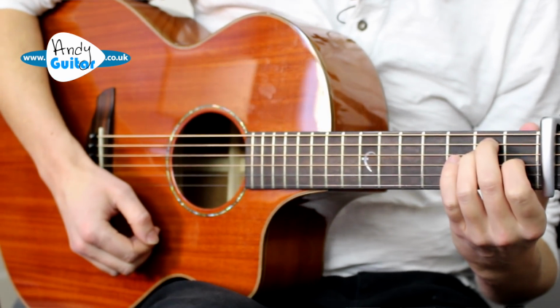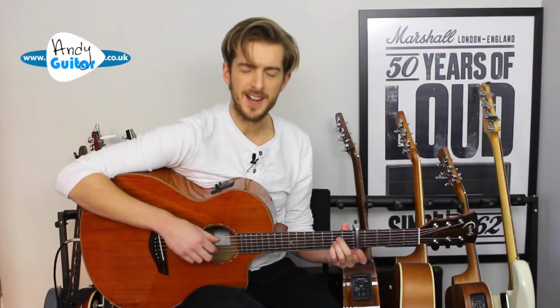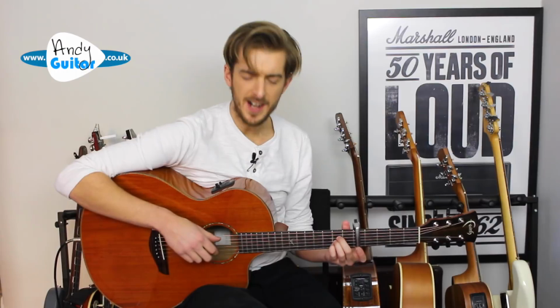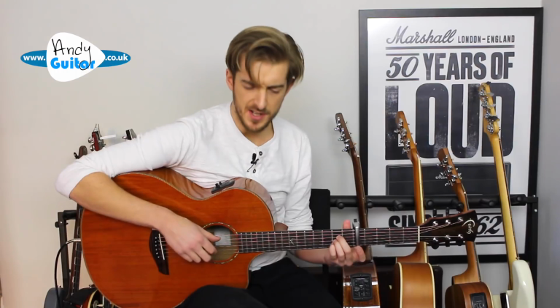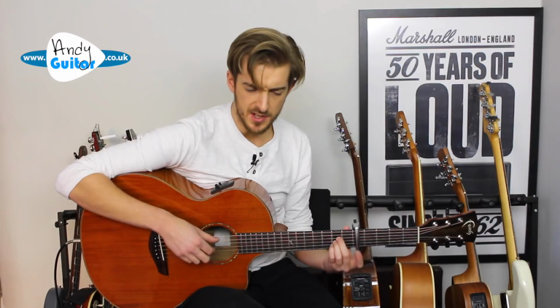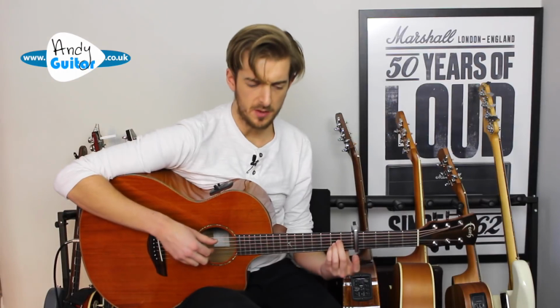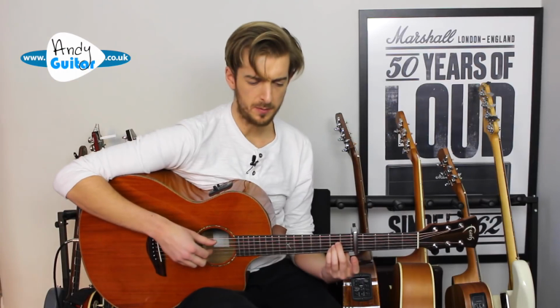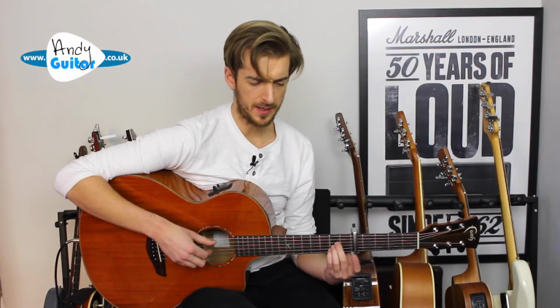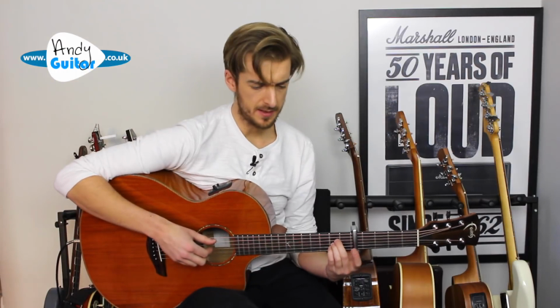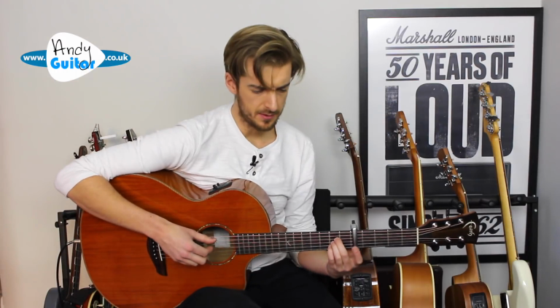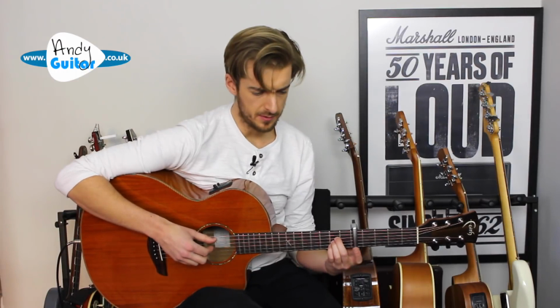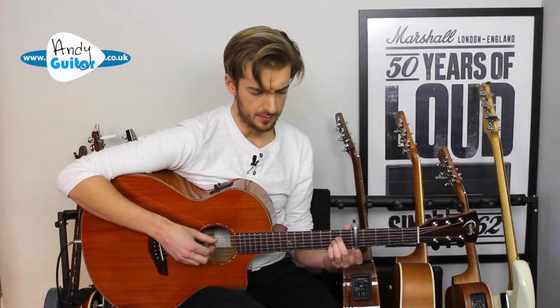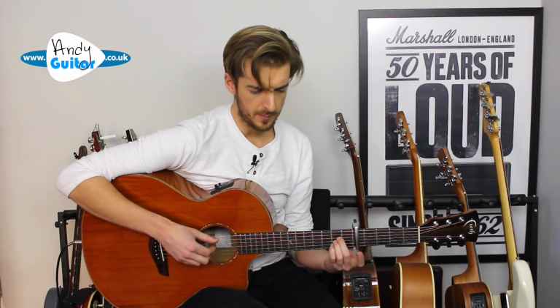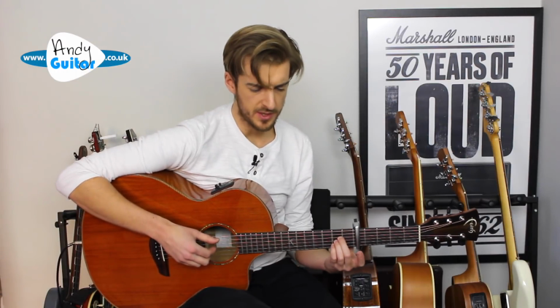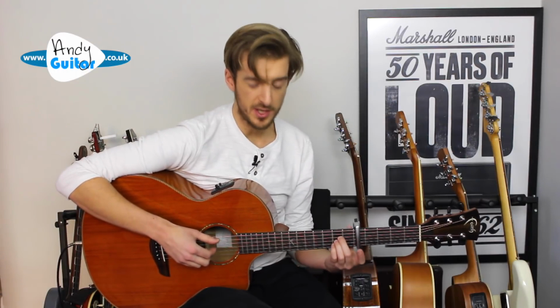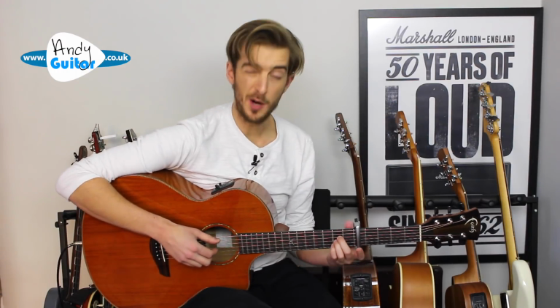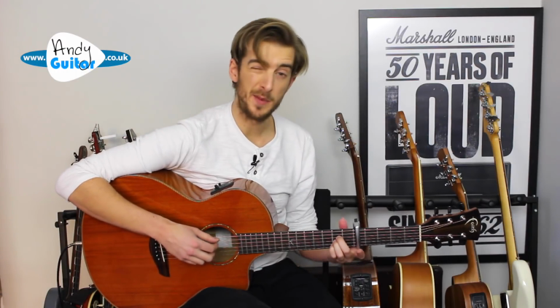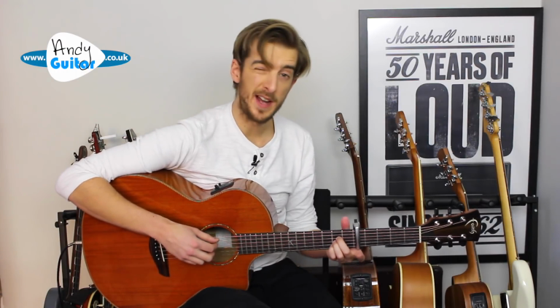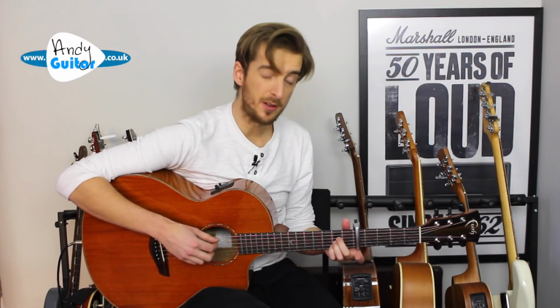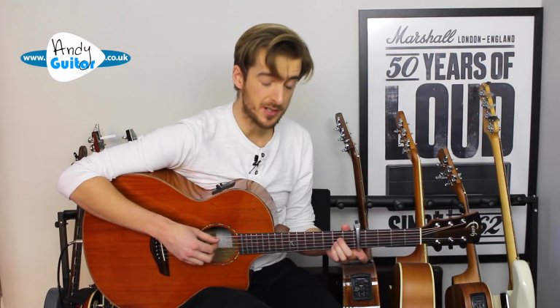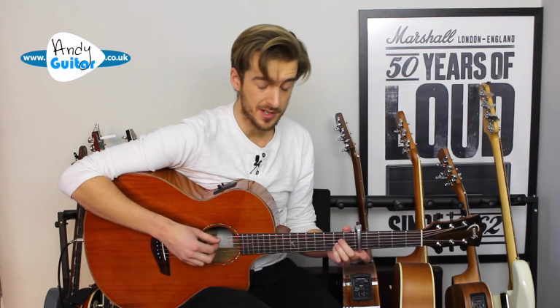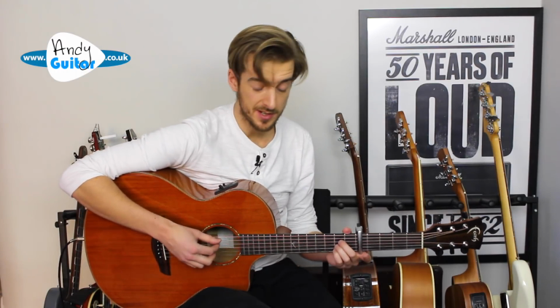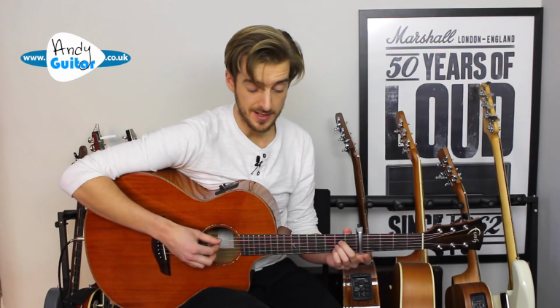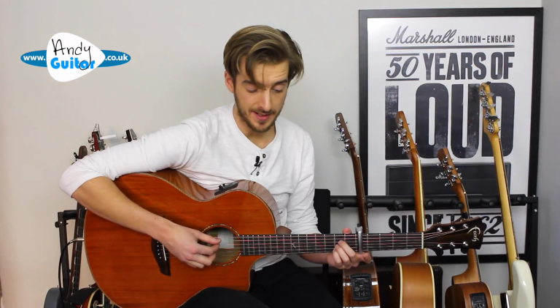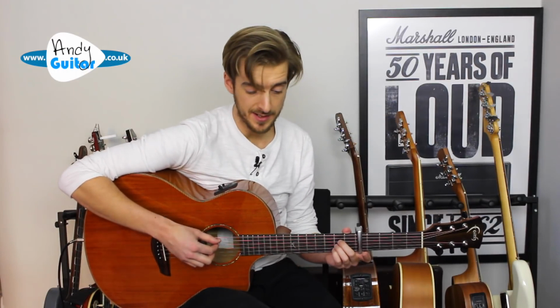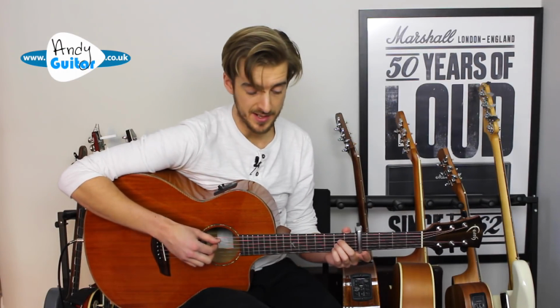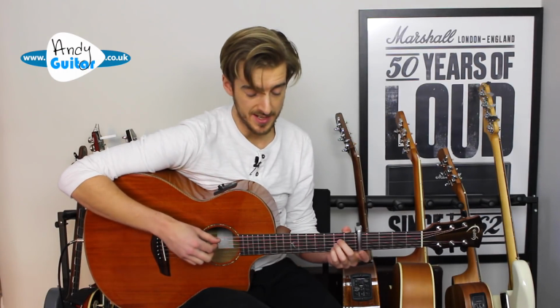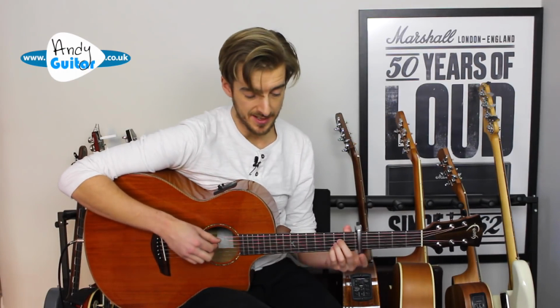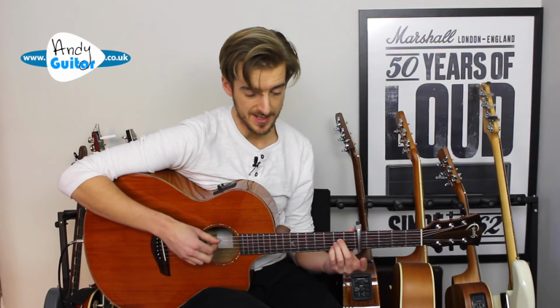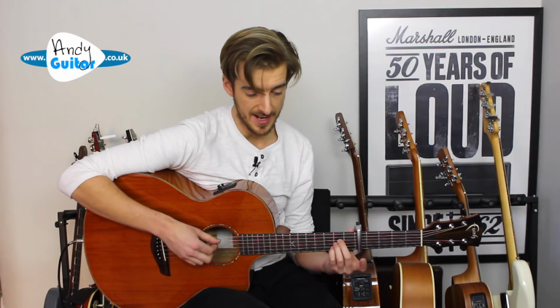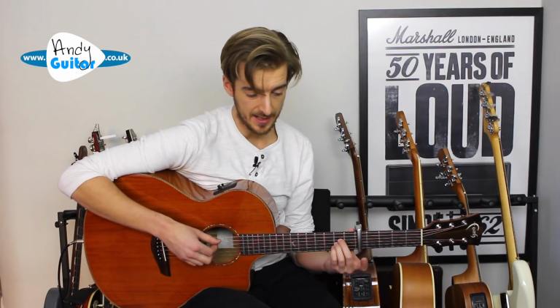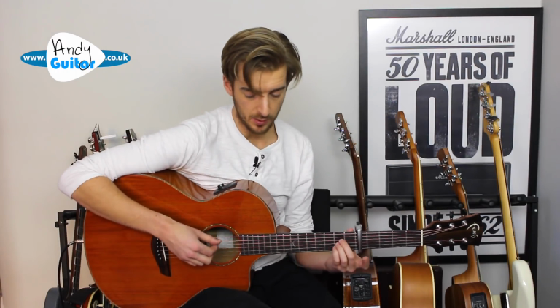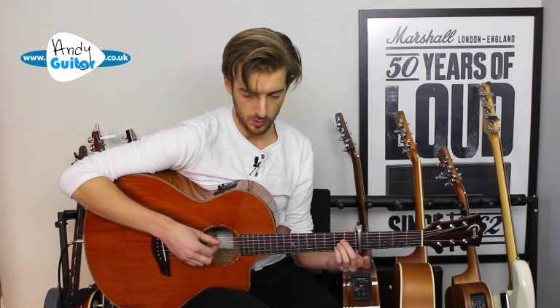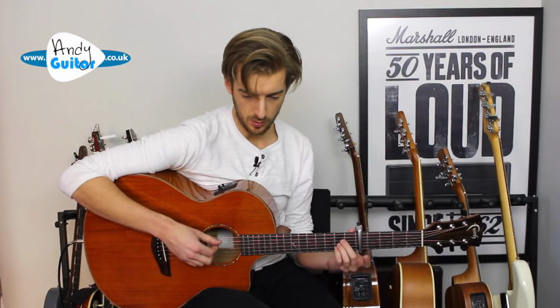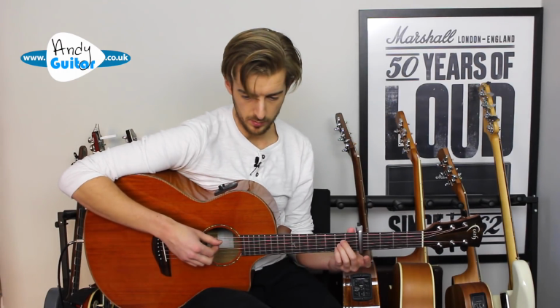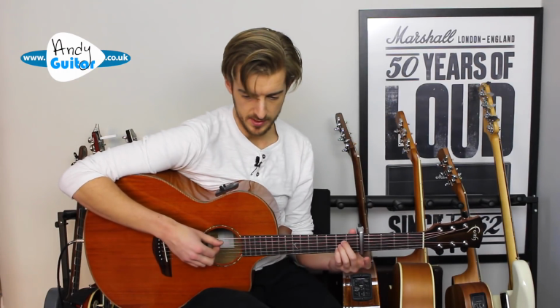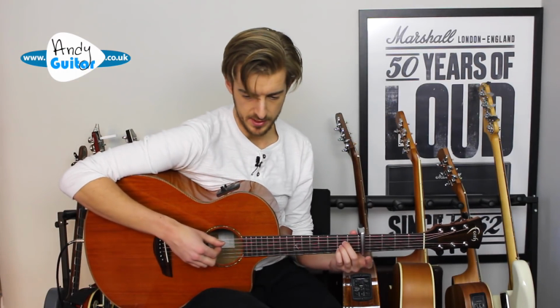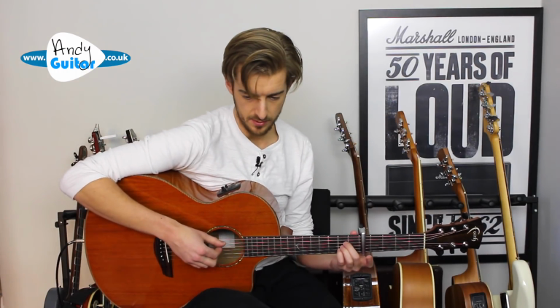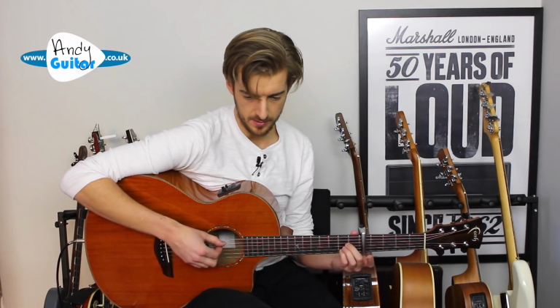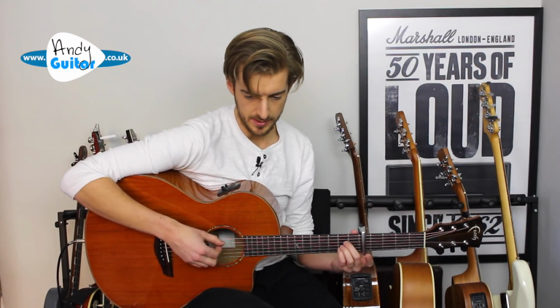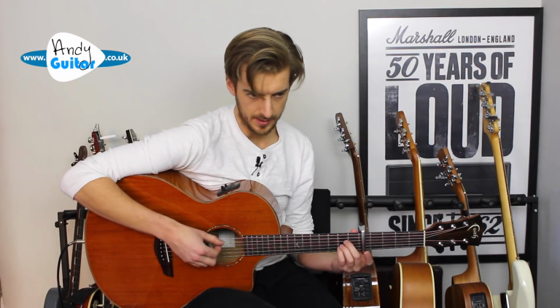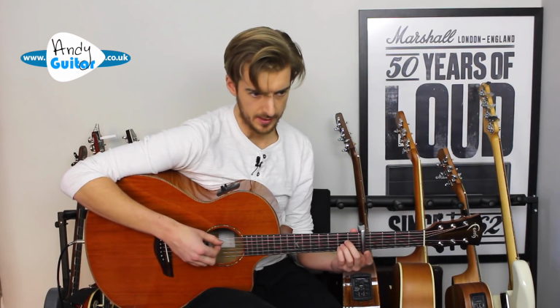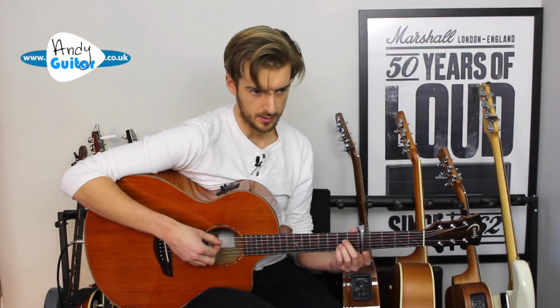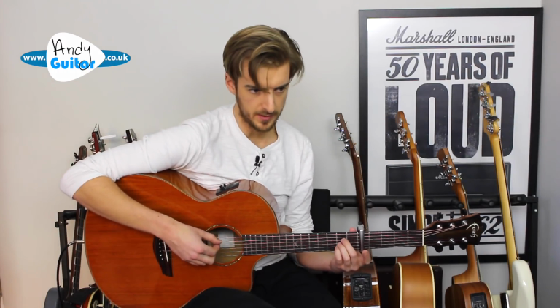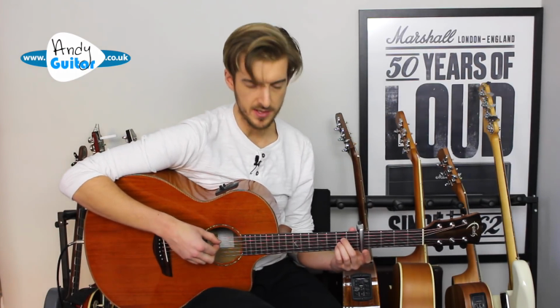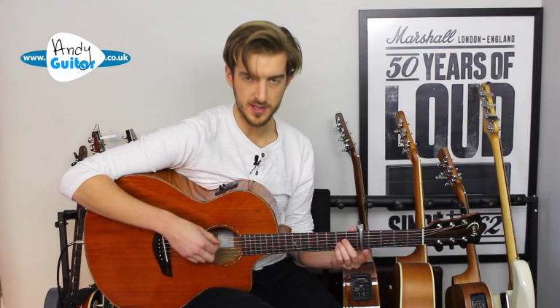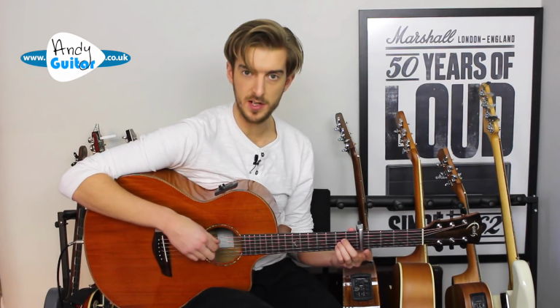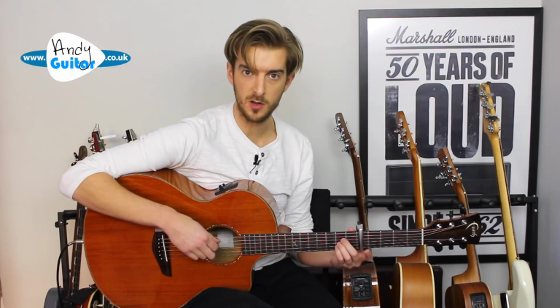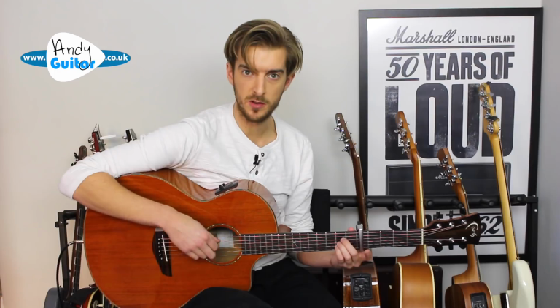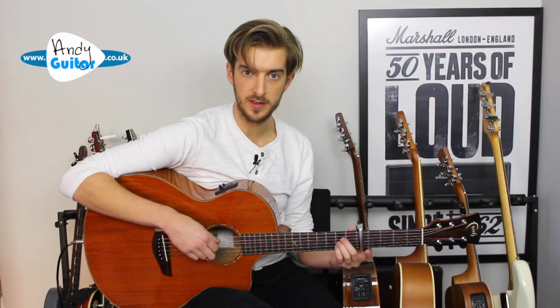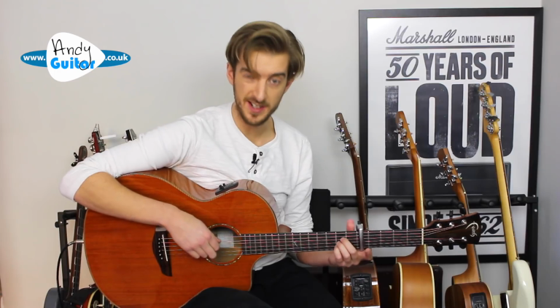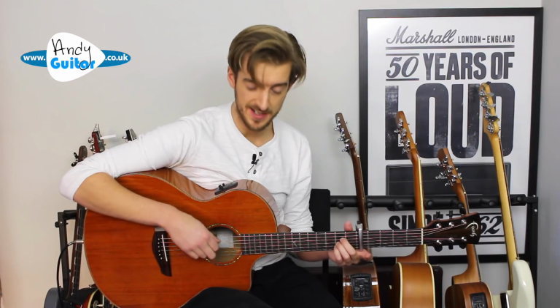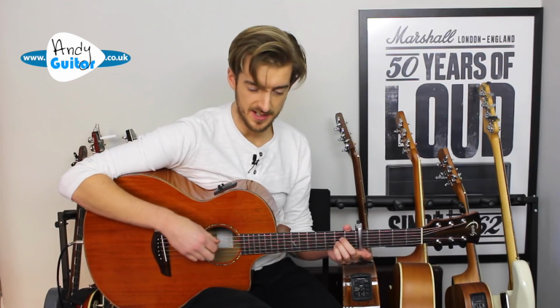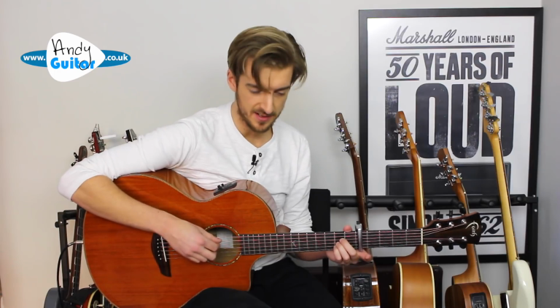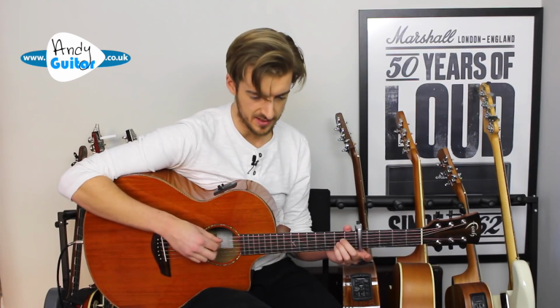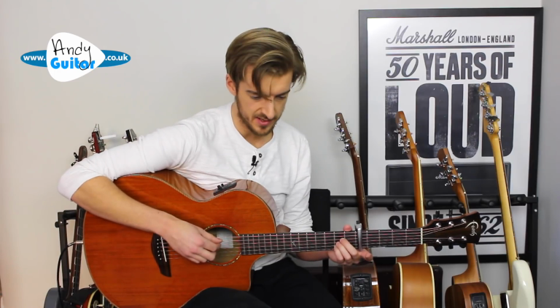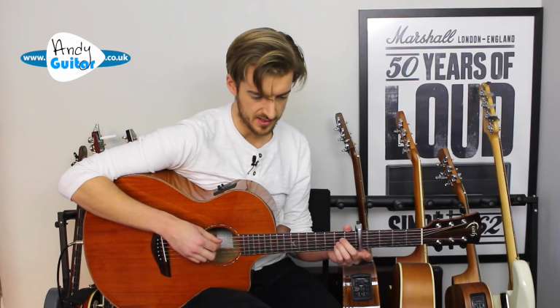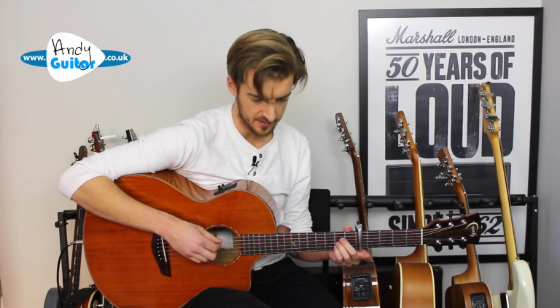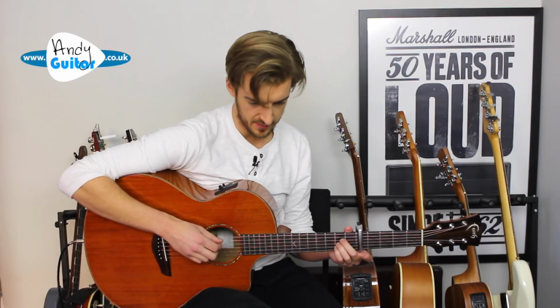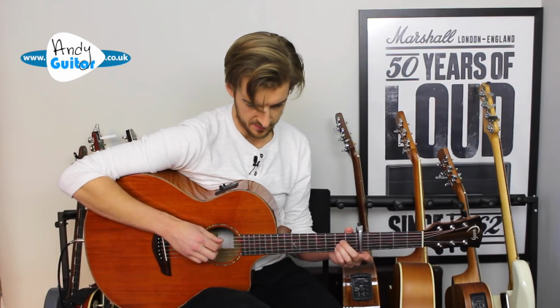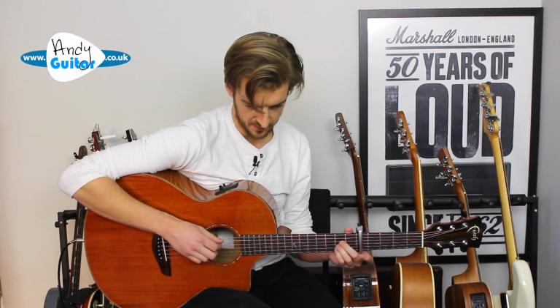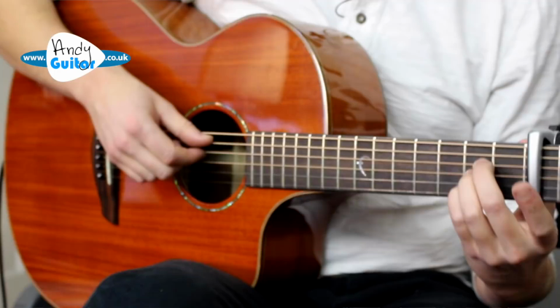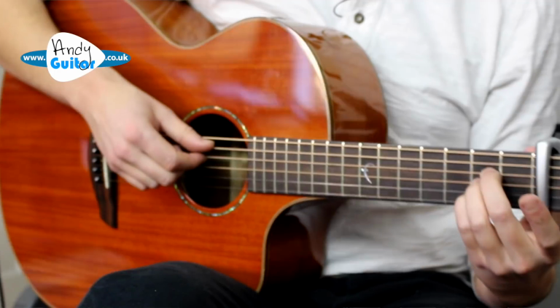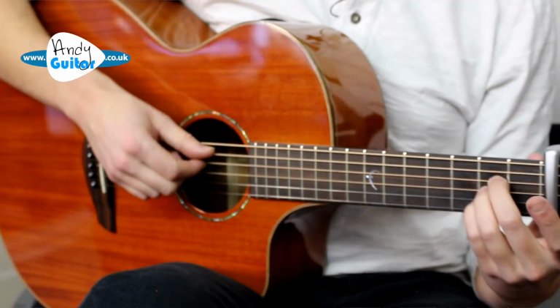Nice slow play-through from the top now, just so that you can see exactly what we're doing, a little bit slower than I did at the start of this video.